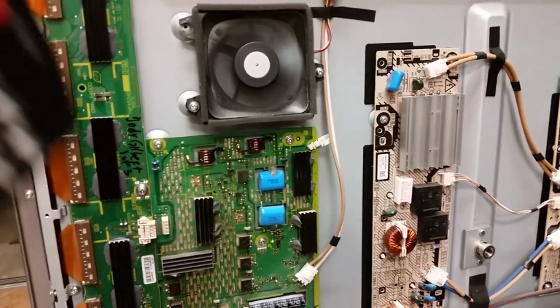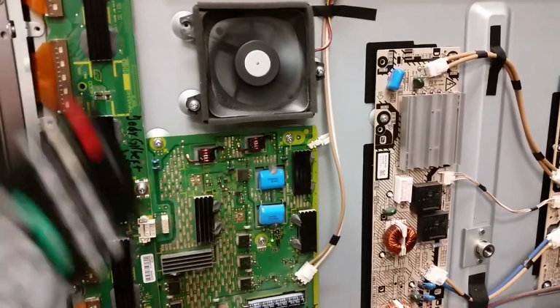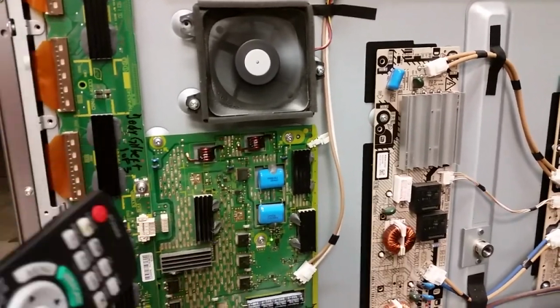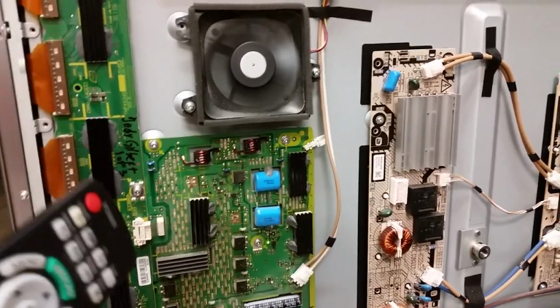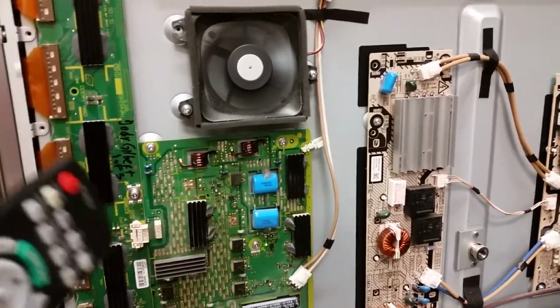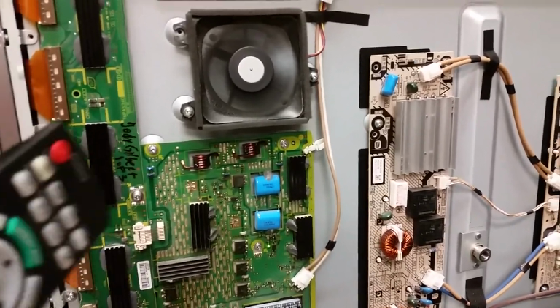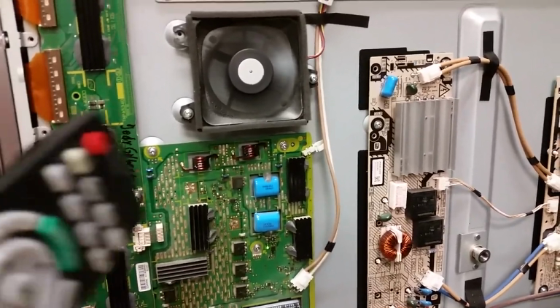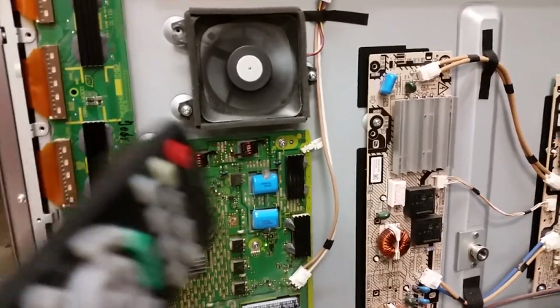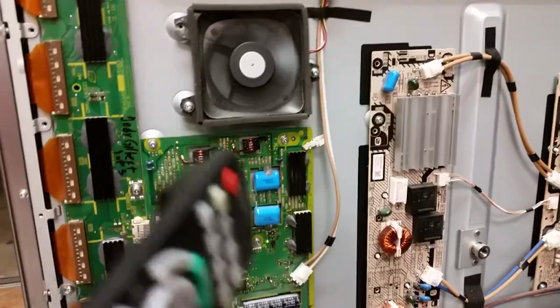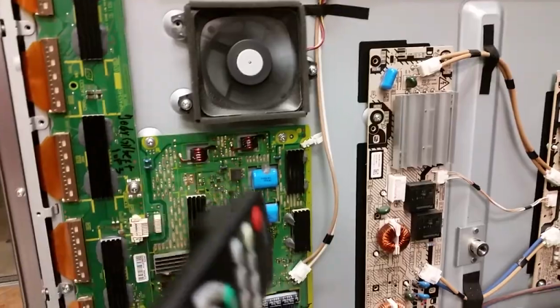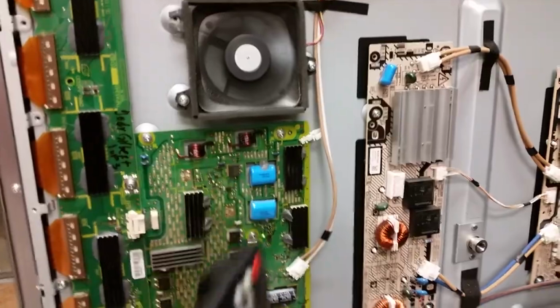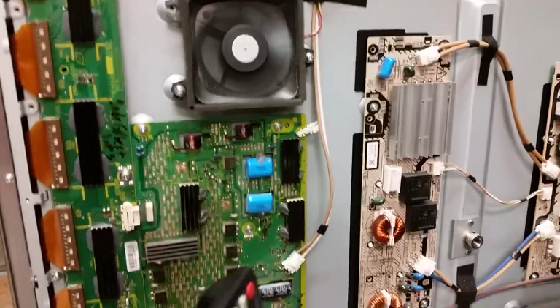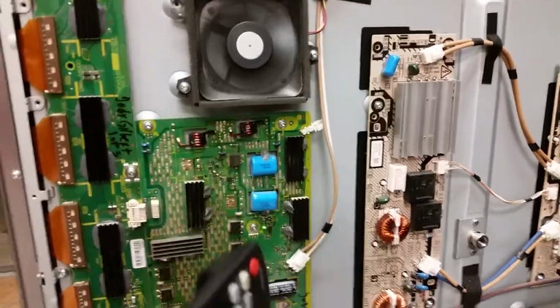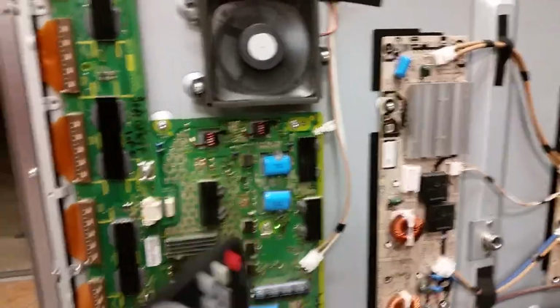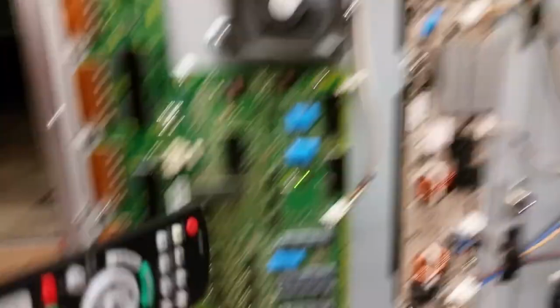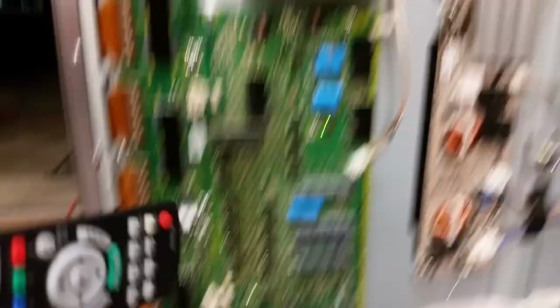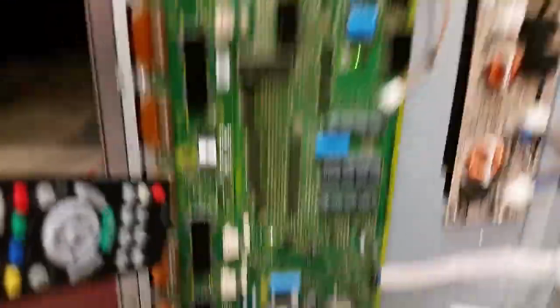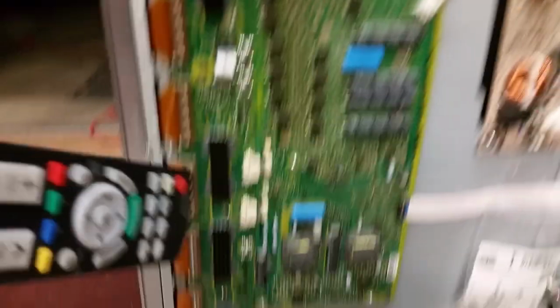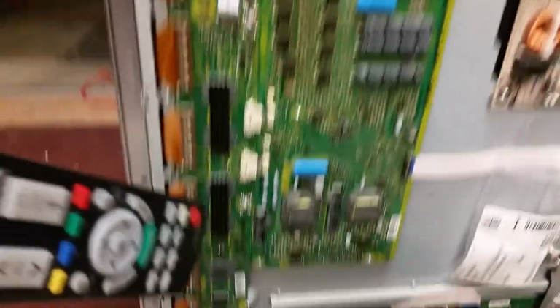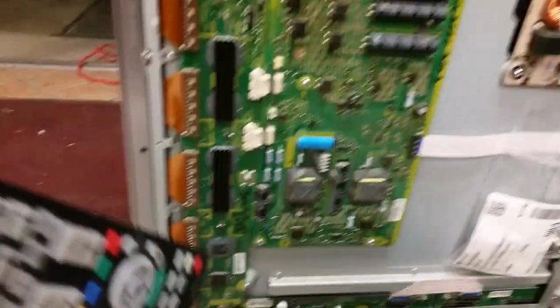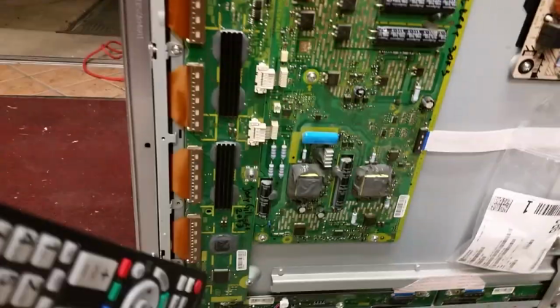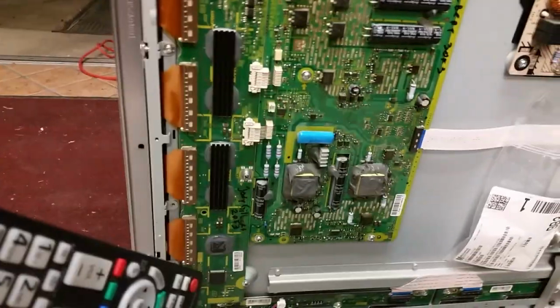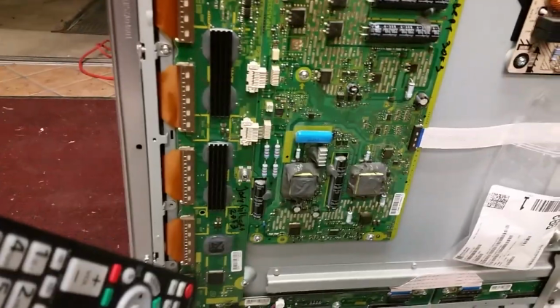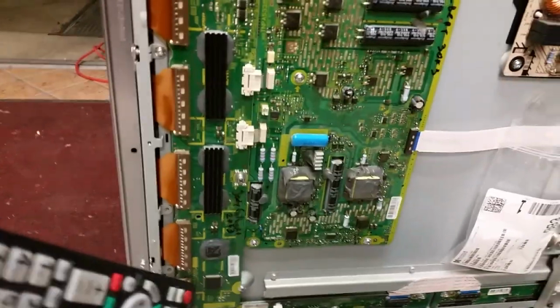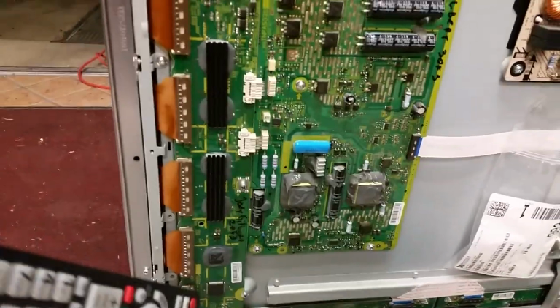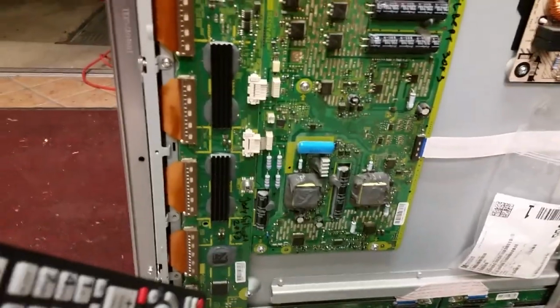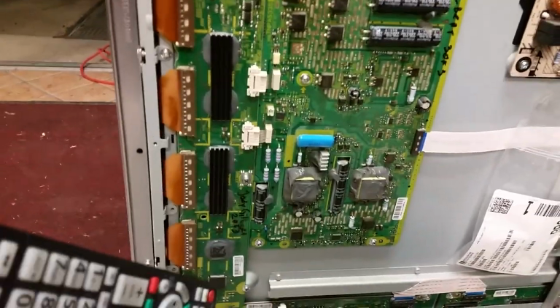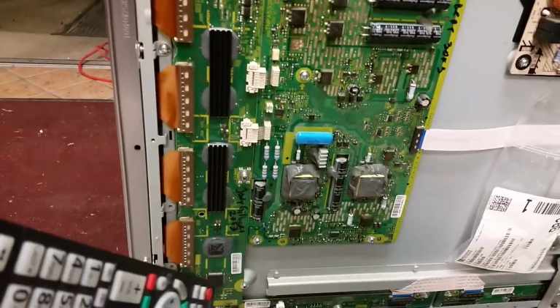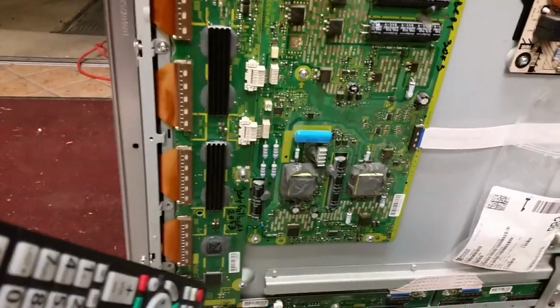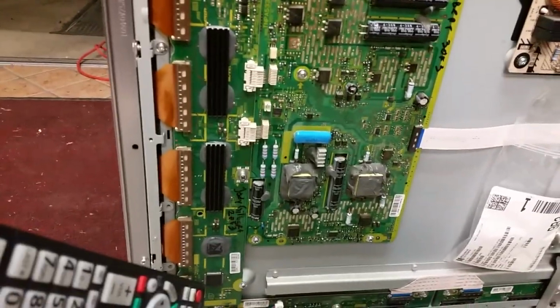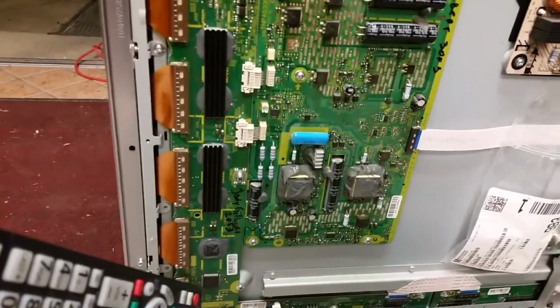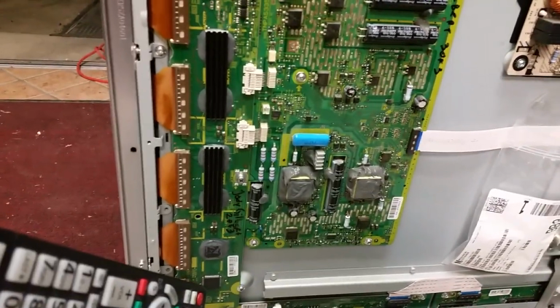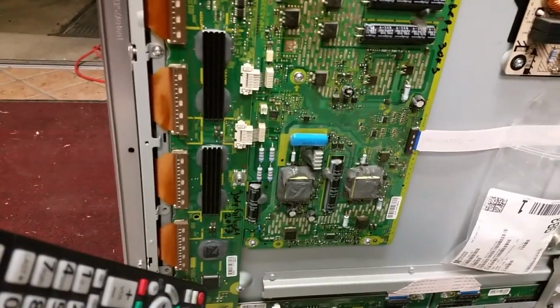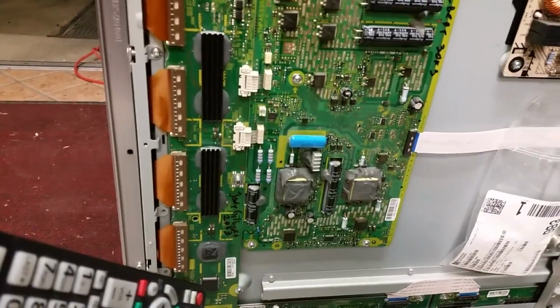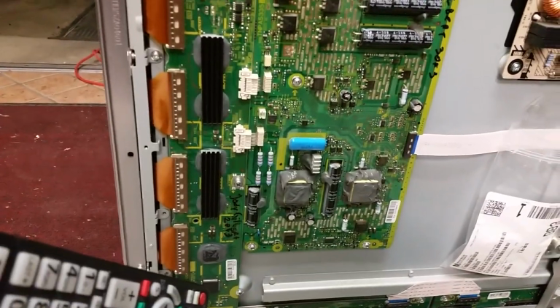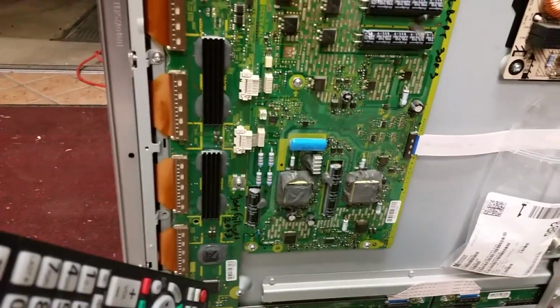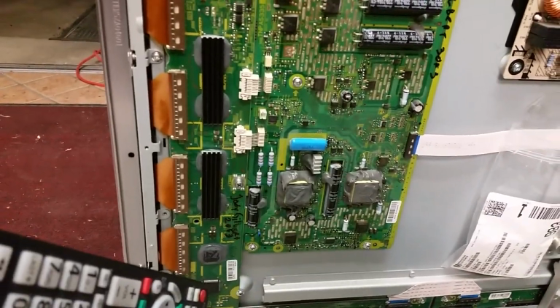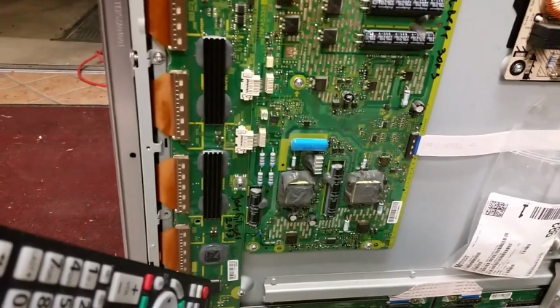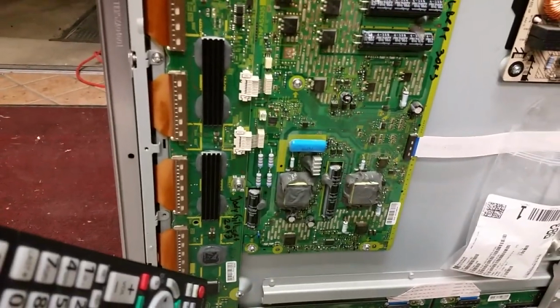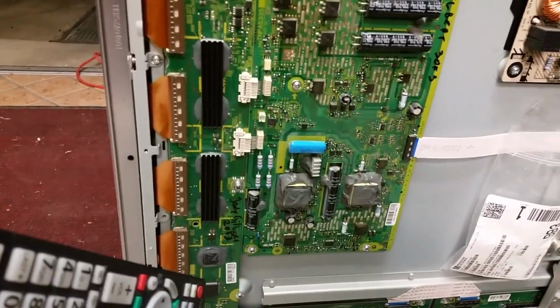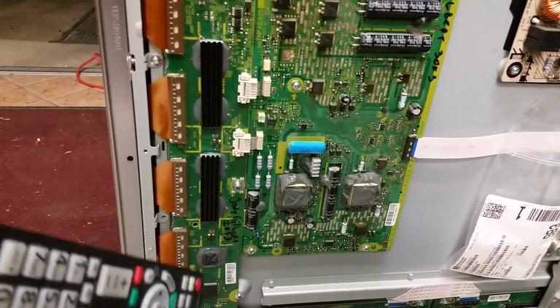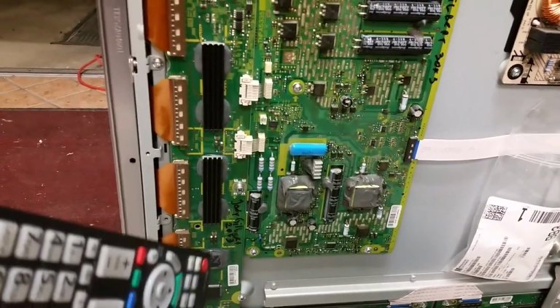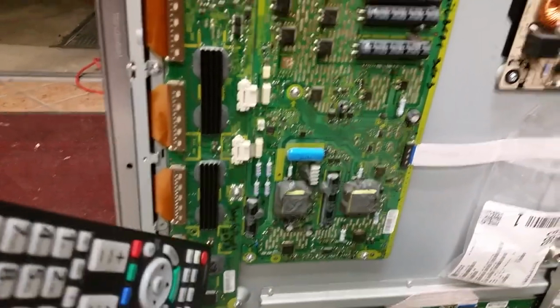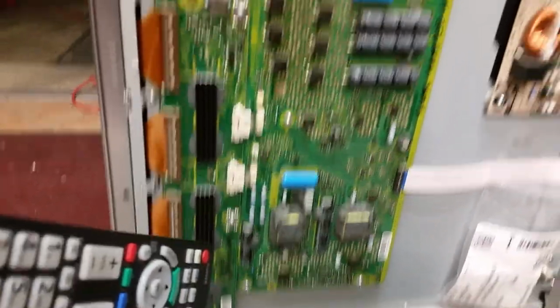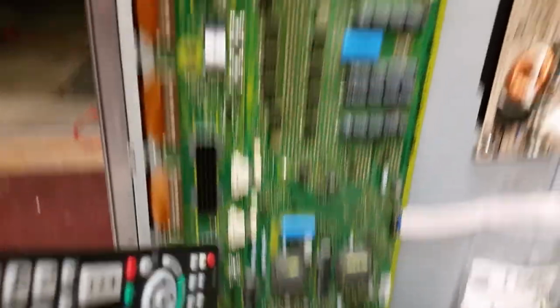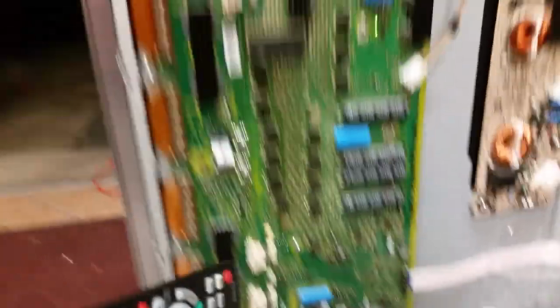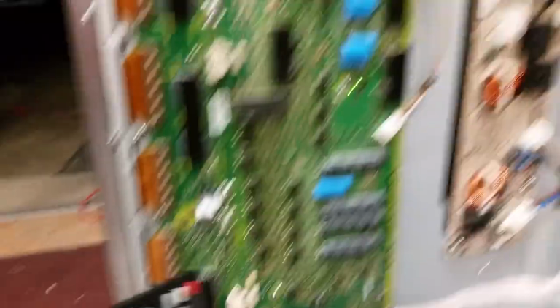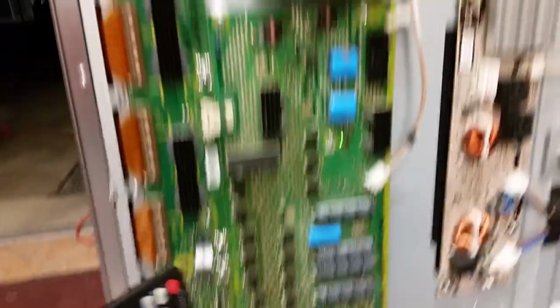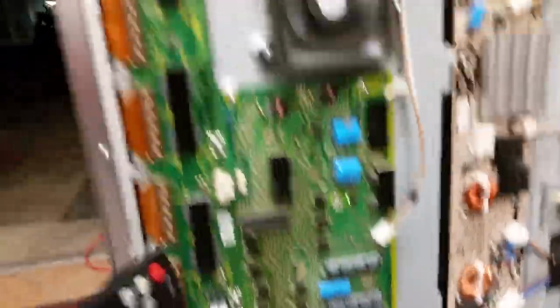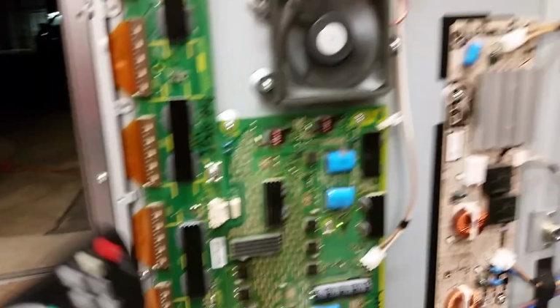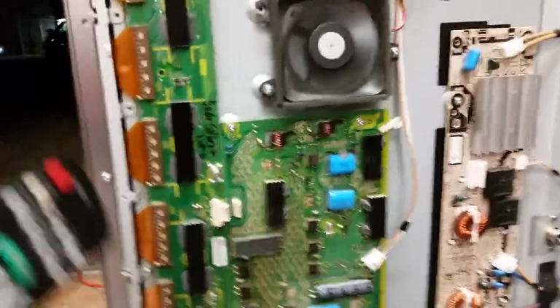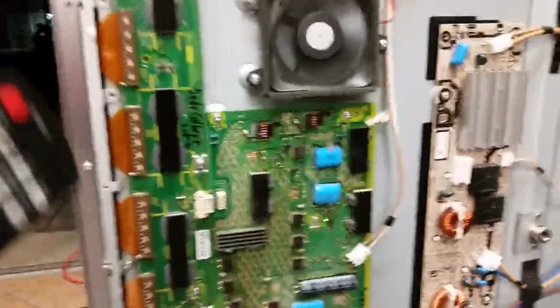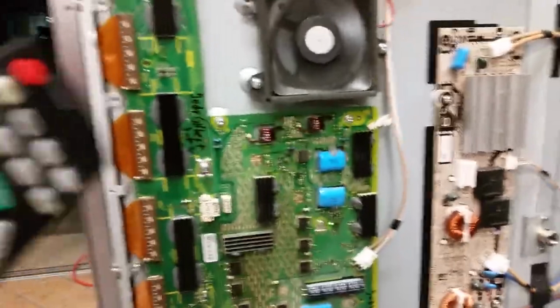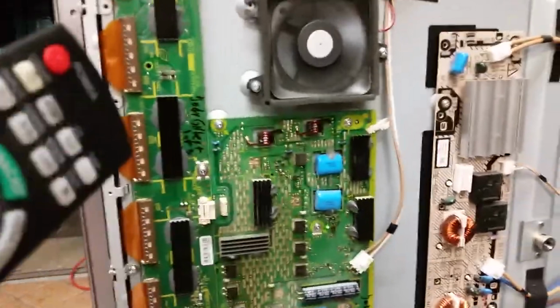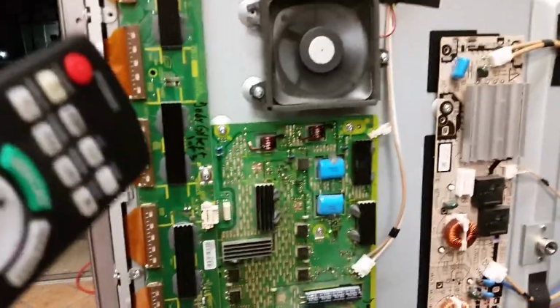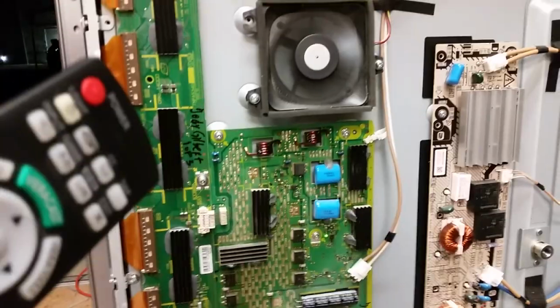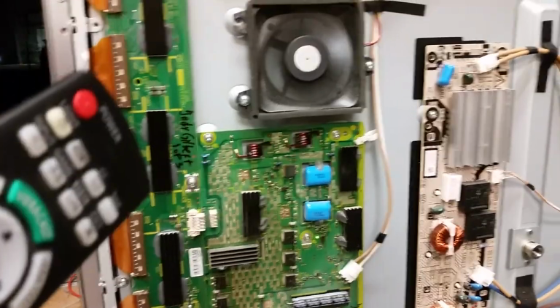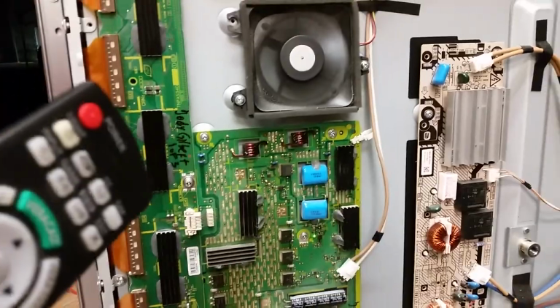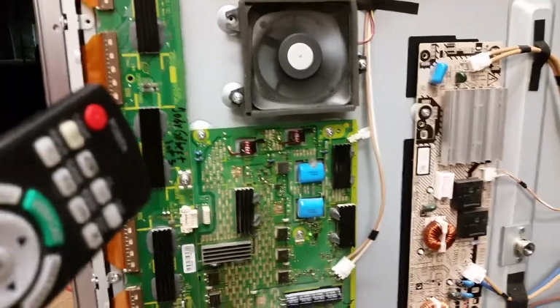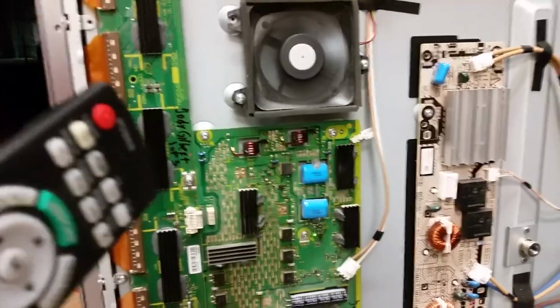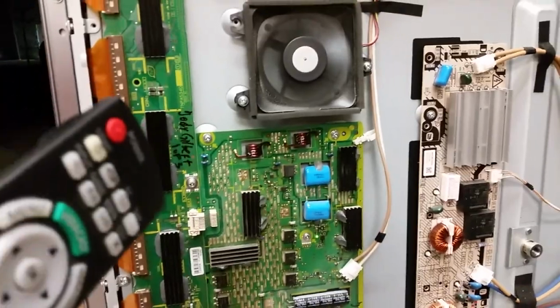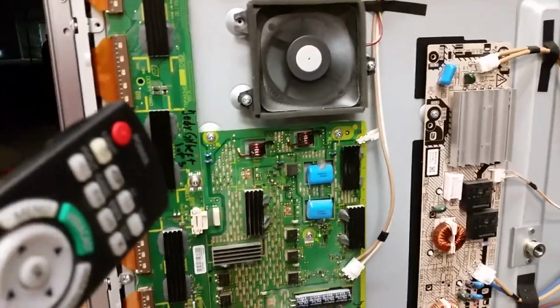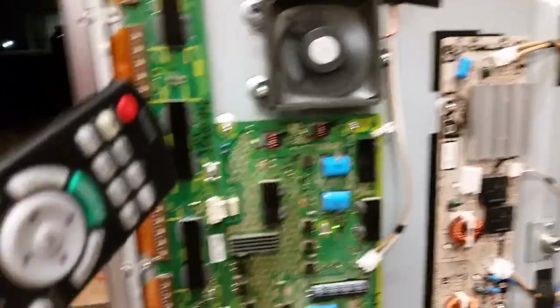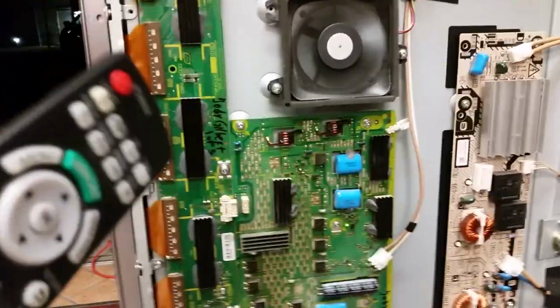This is one in a hundred times where the top buffer is fine, the sustain board is fine, and the problem was with the lower buffer board. If you install all three properly, you should be good.